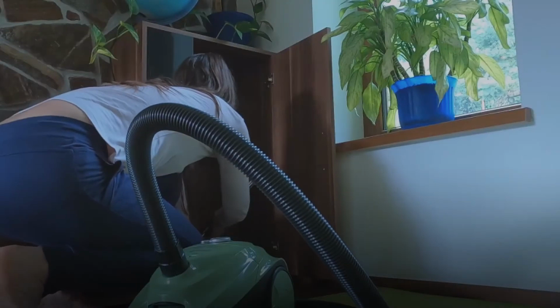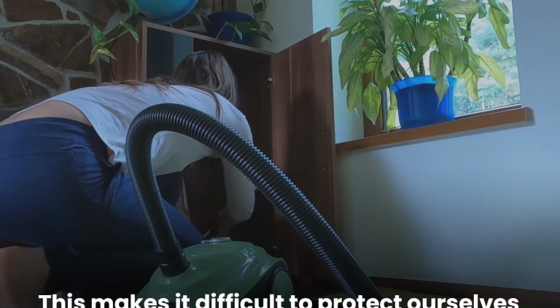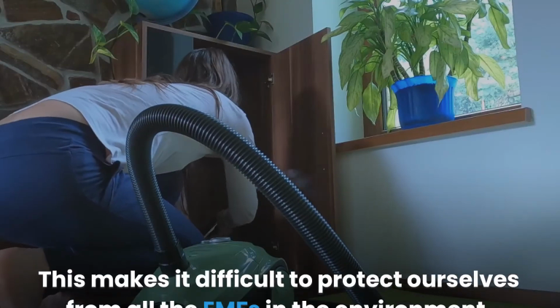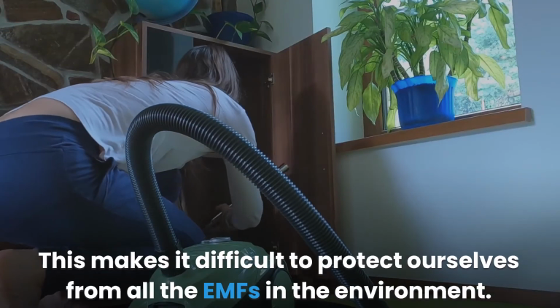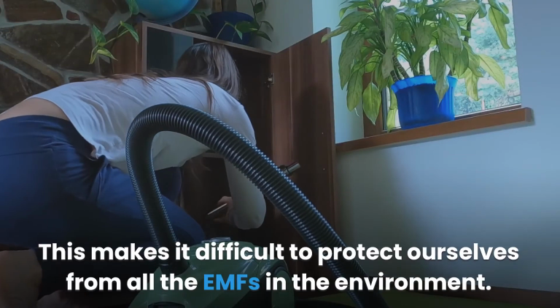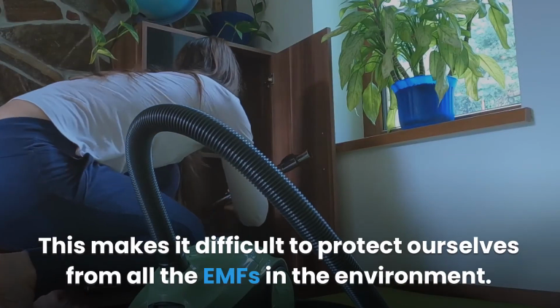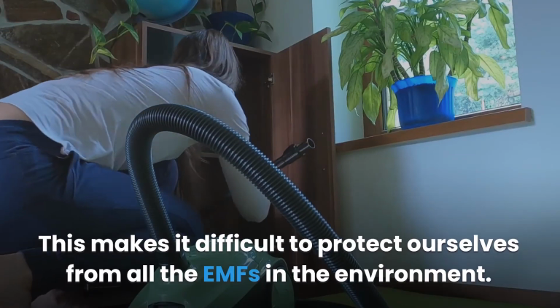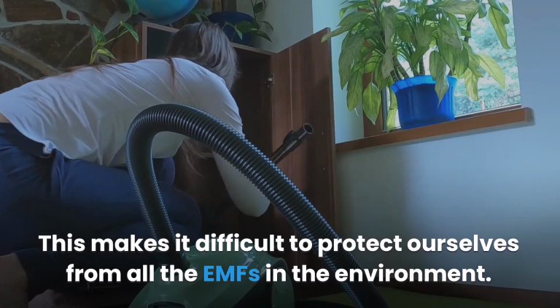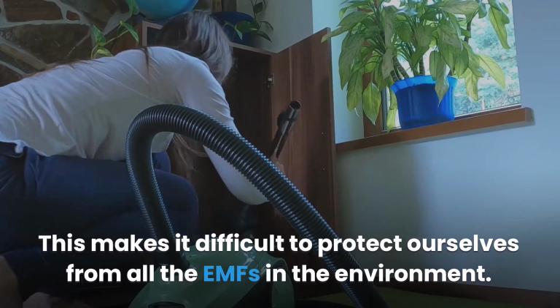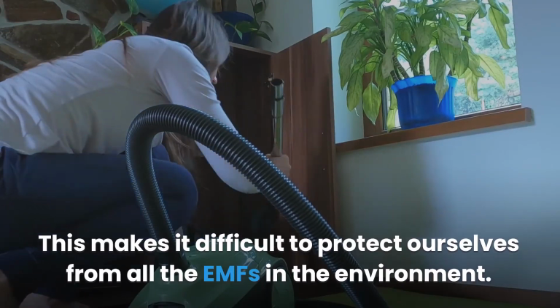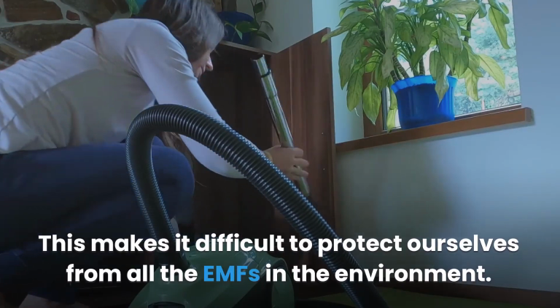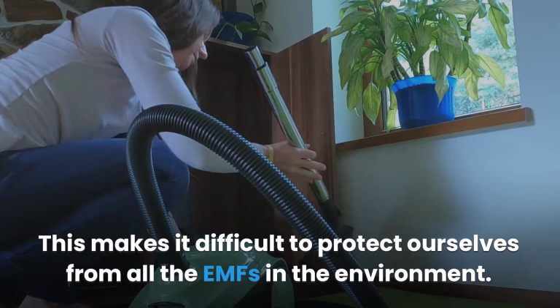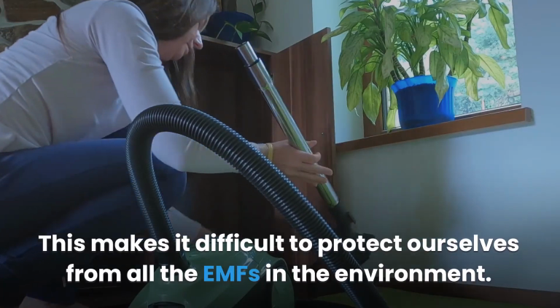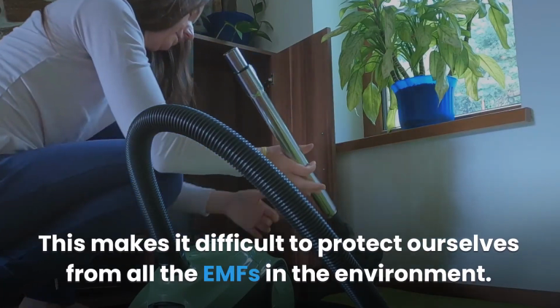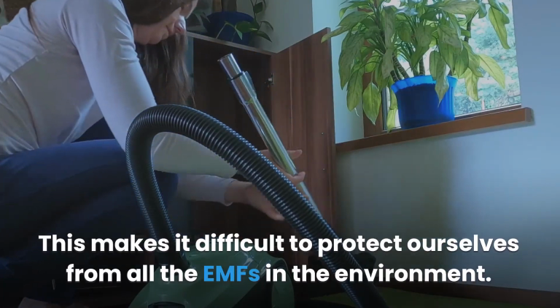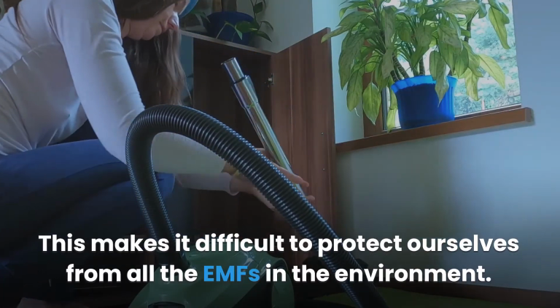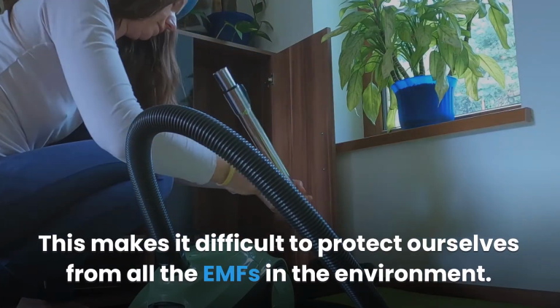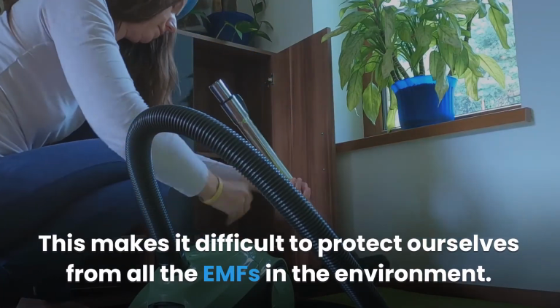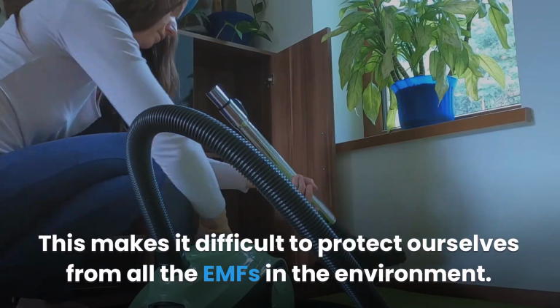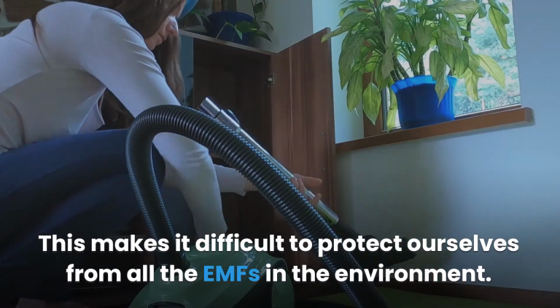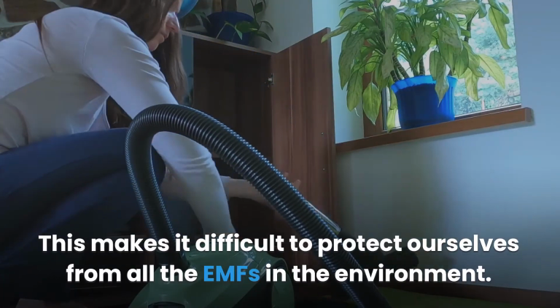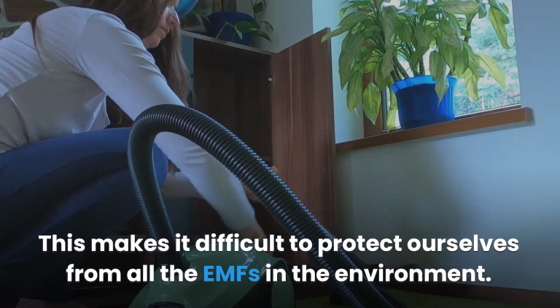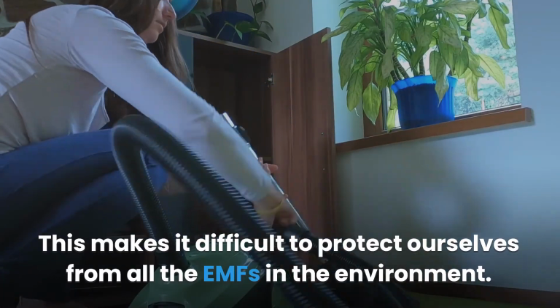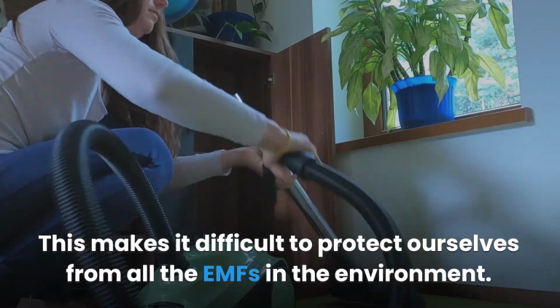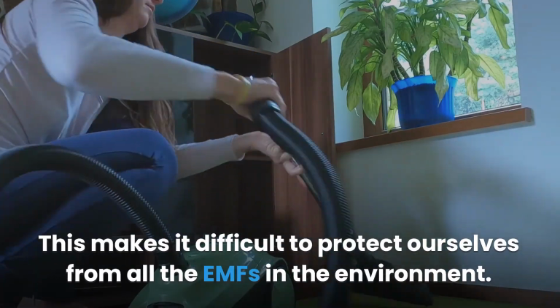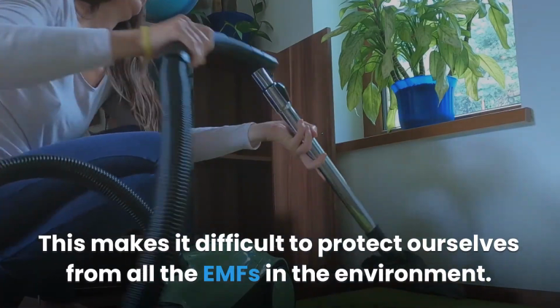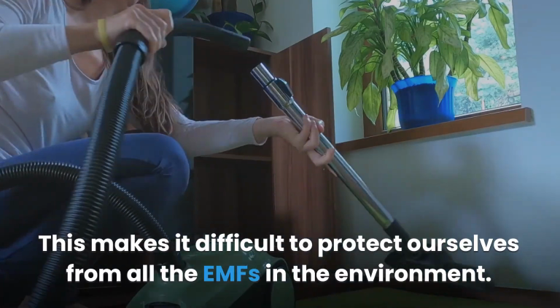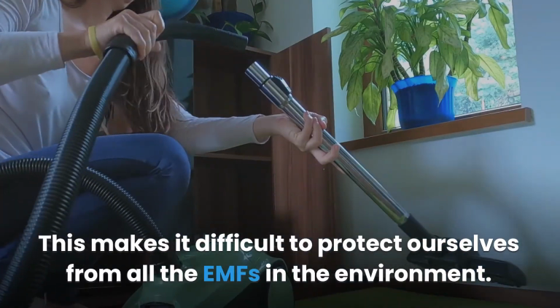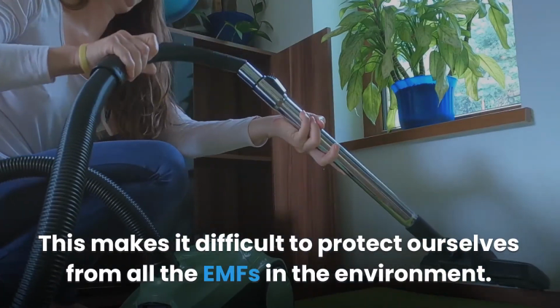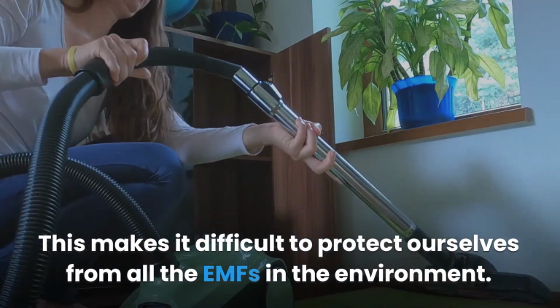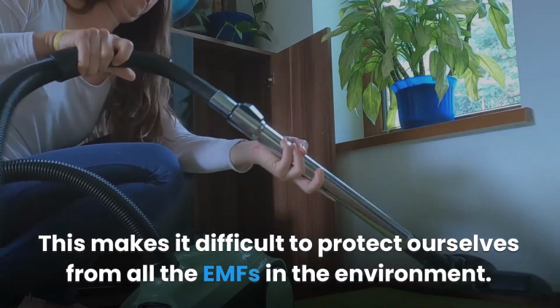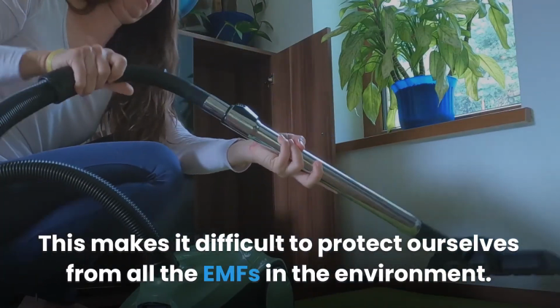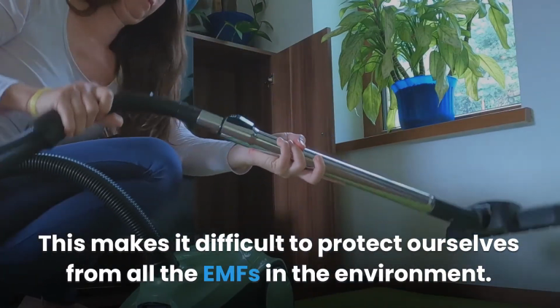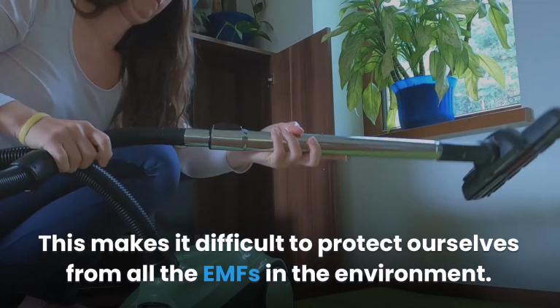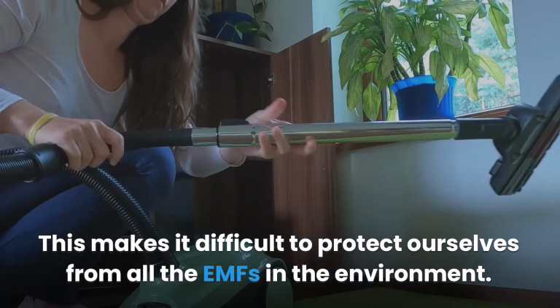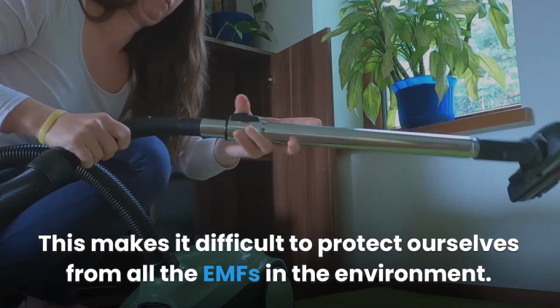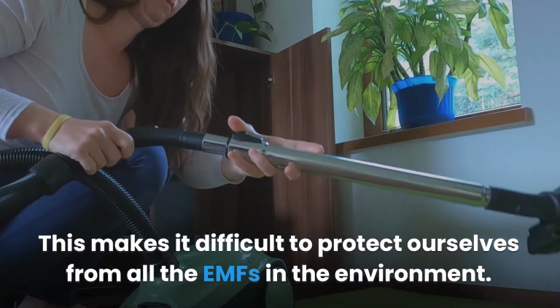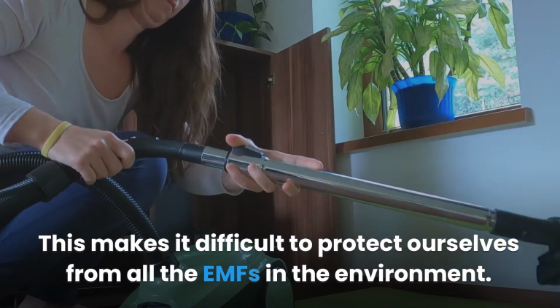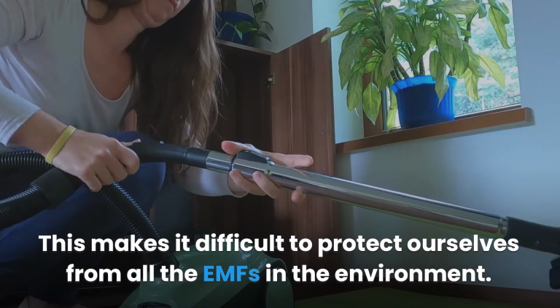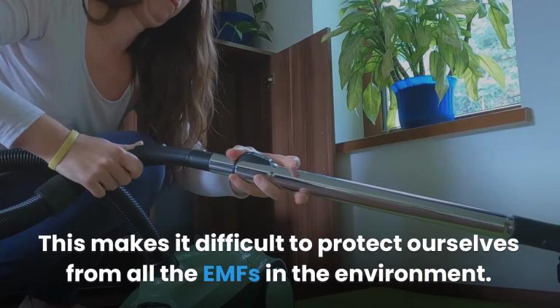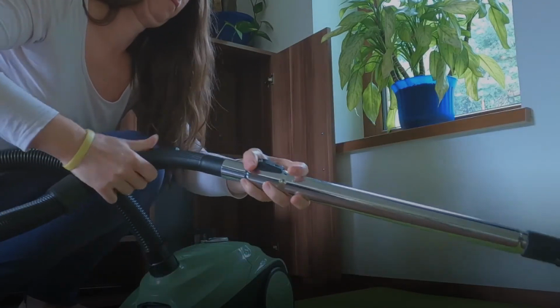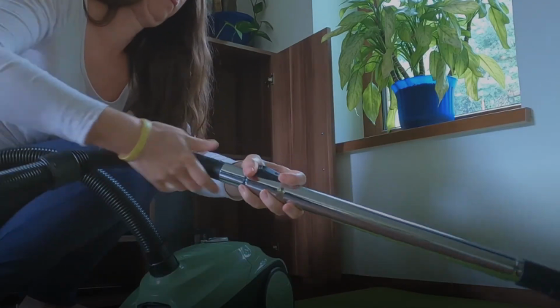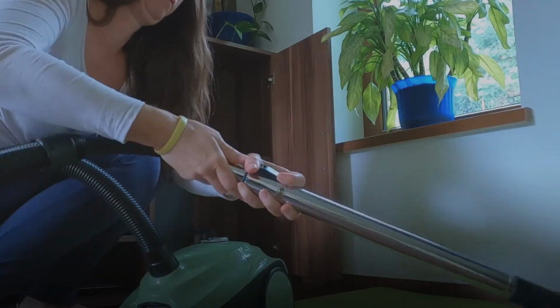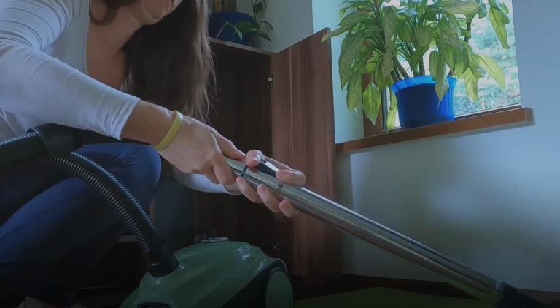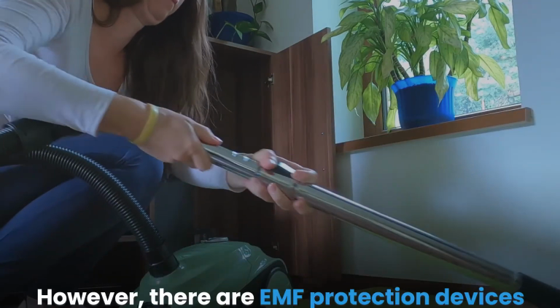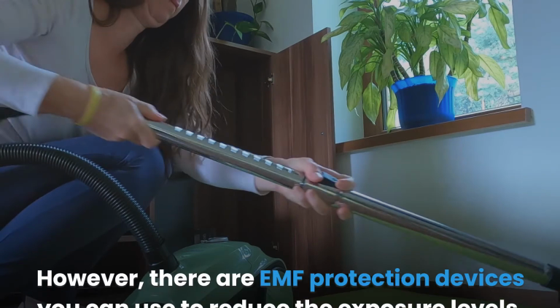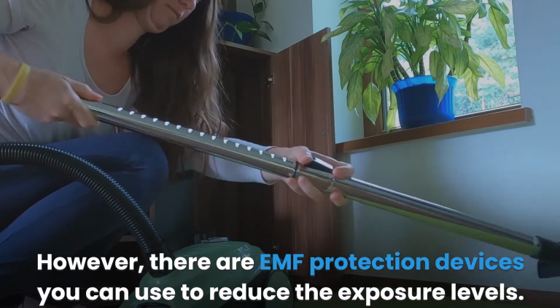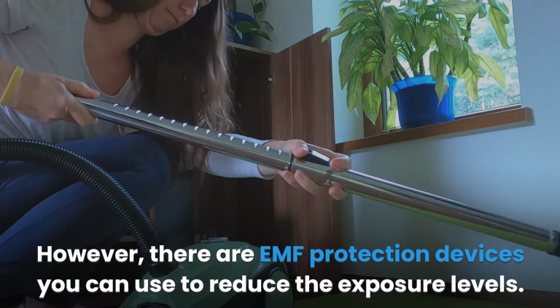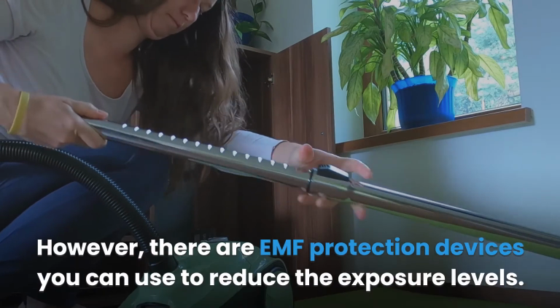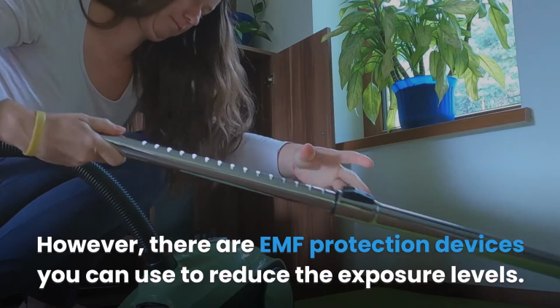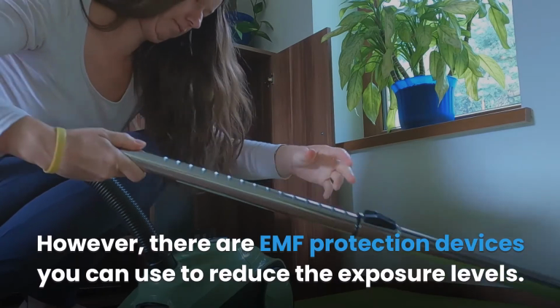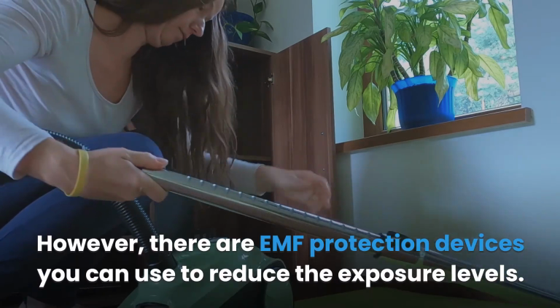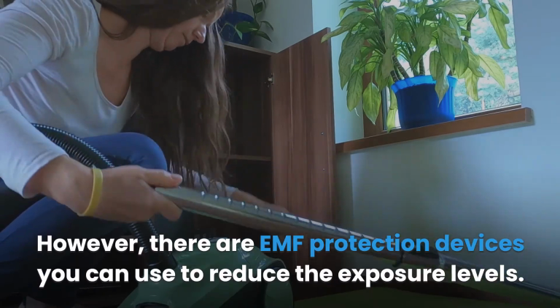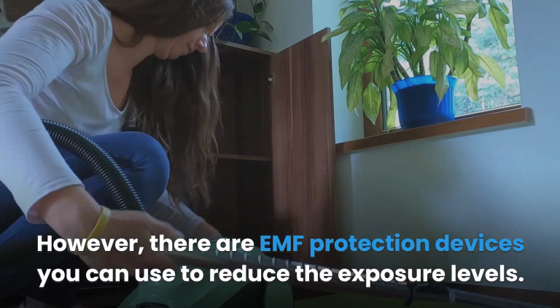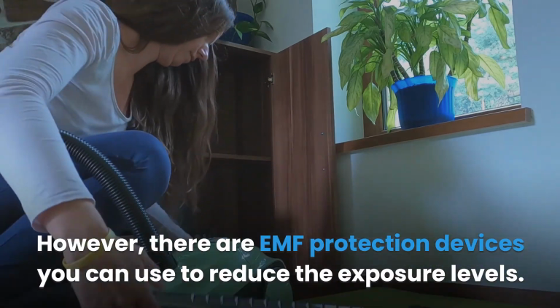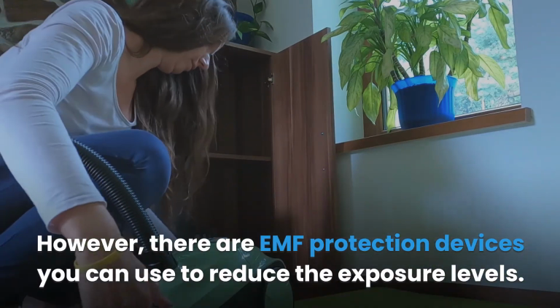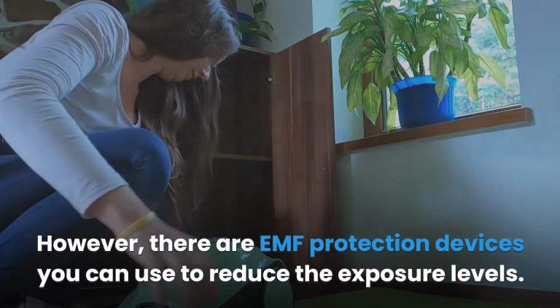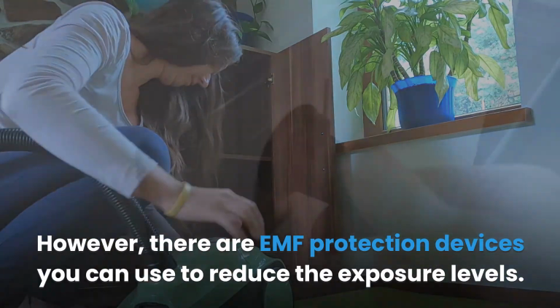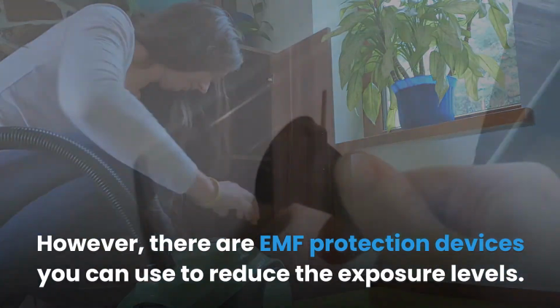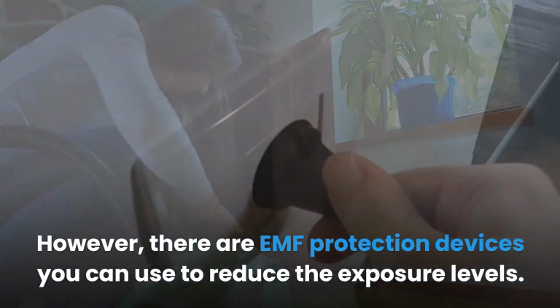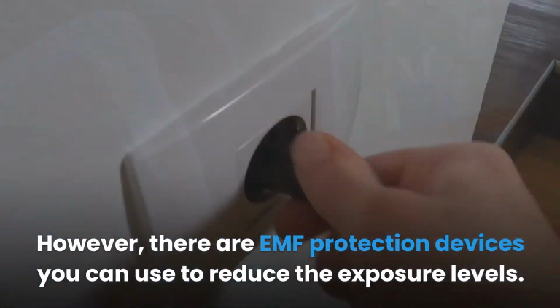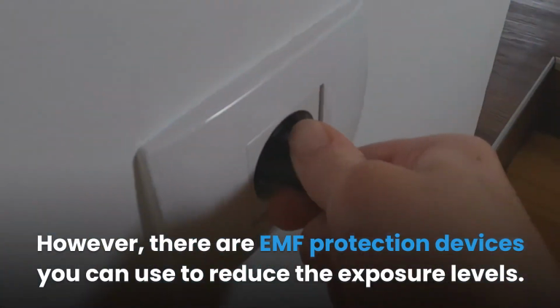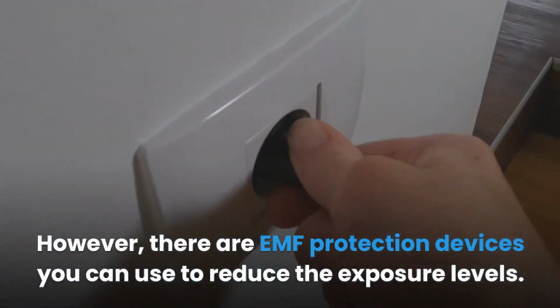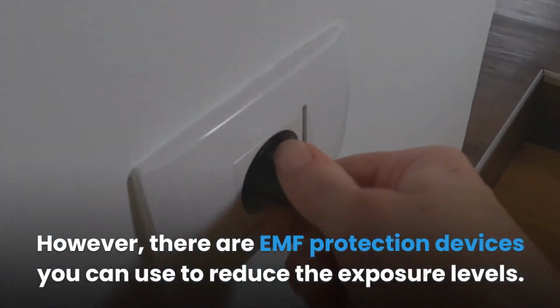This makes it difficult to protect ourselves from all the EMFs in the environment. However, there are EMF protection devices you can use to reduce the exposure levels.